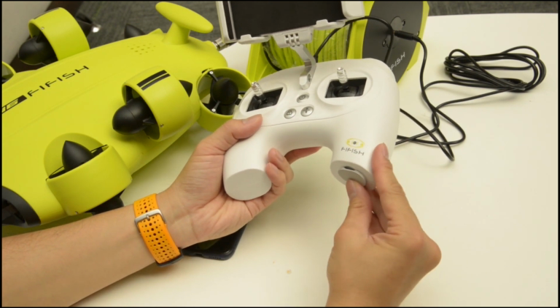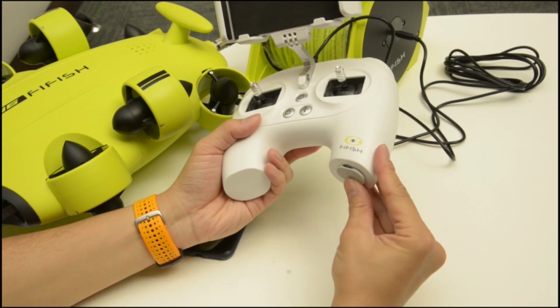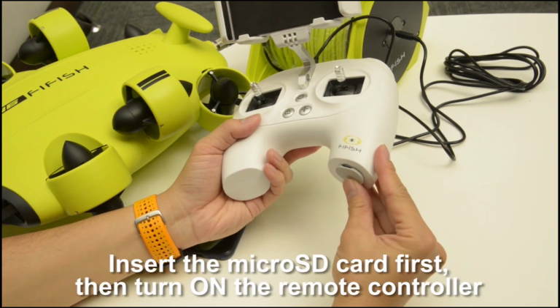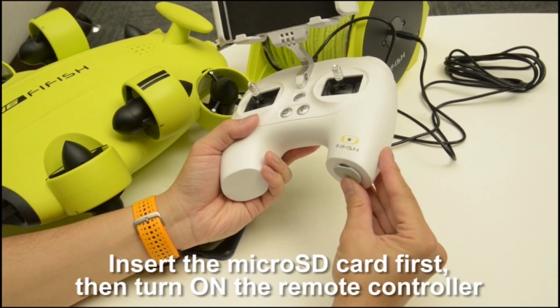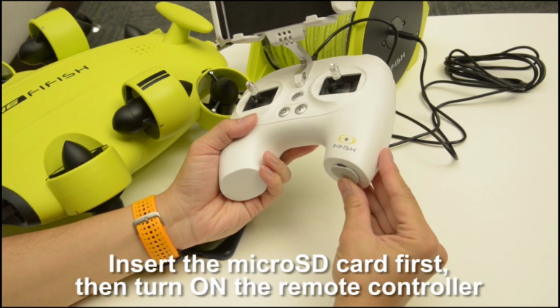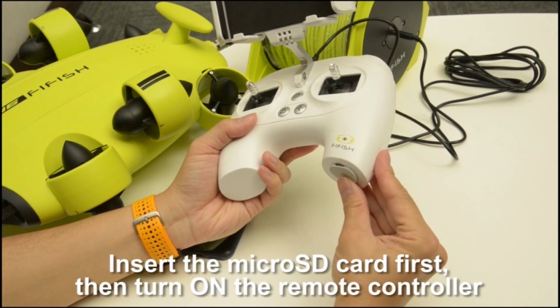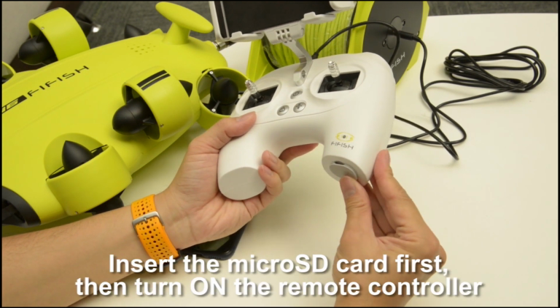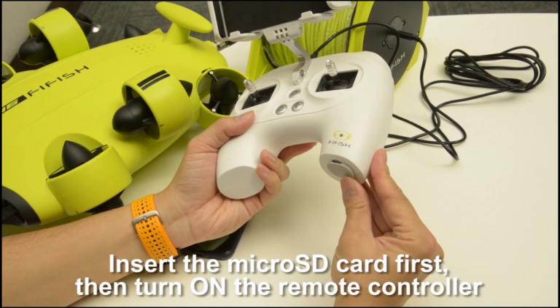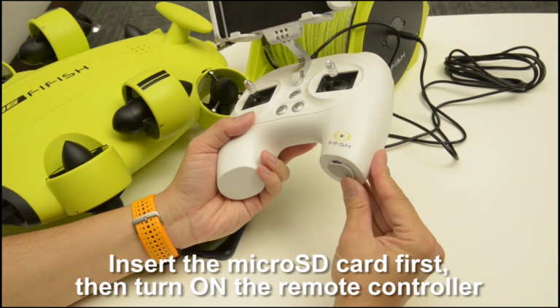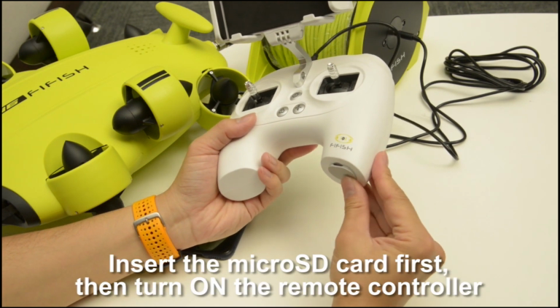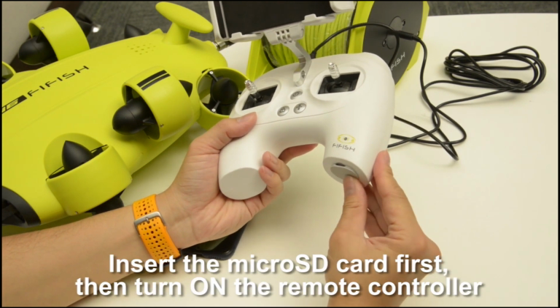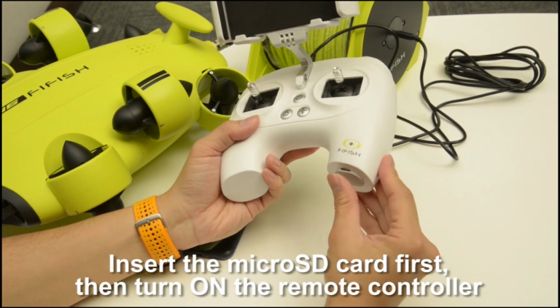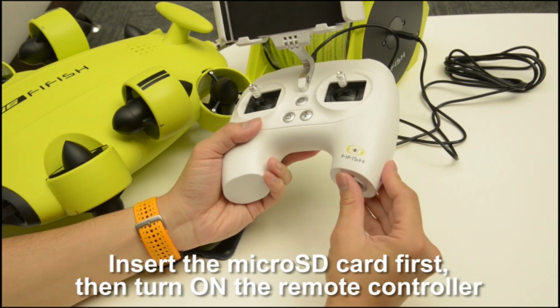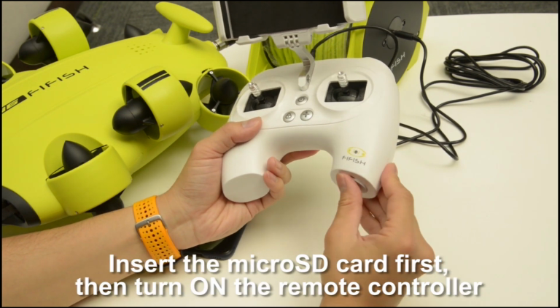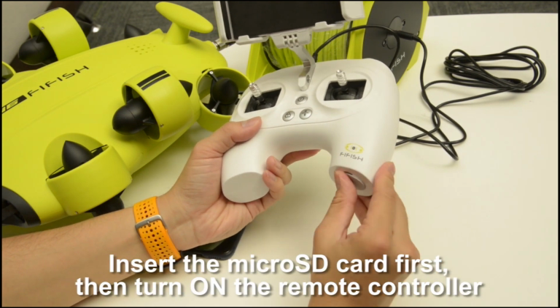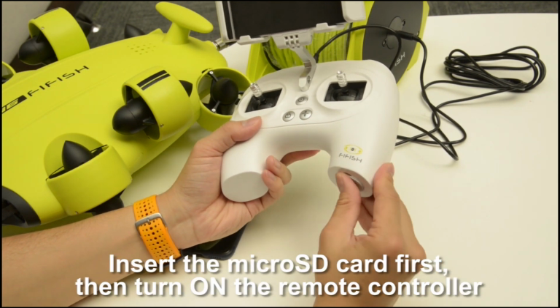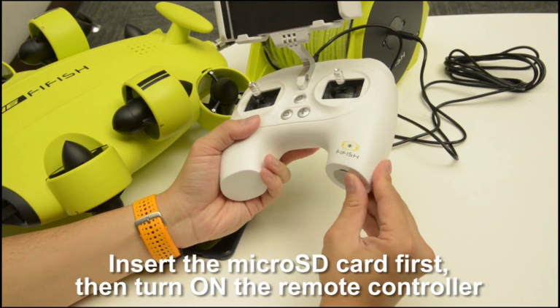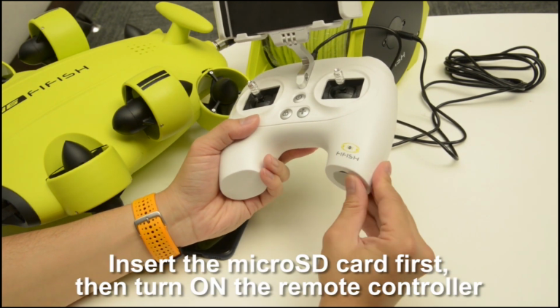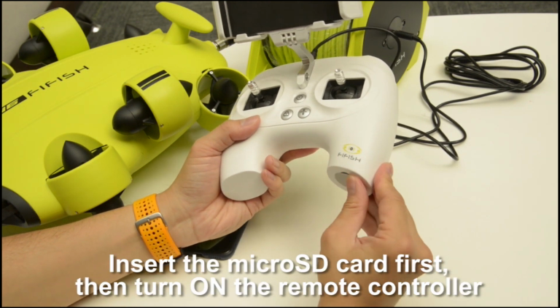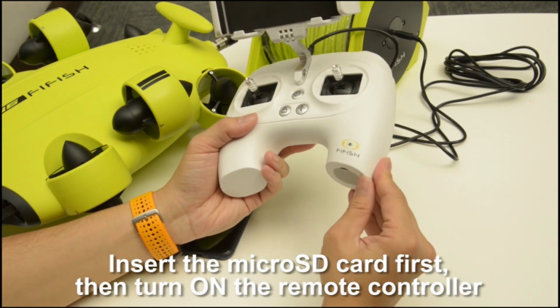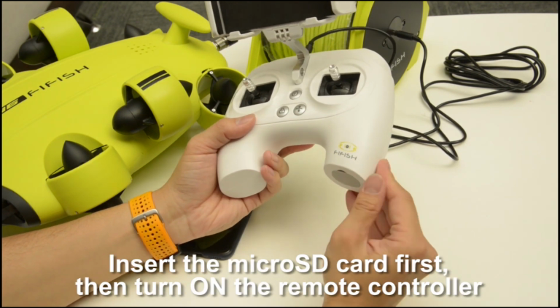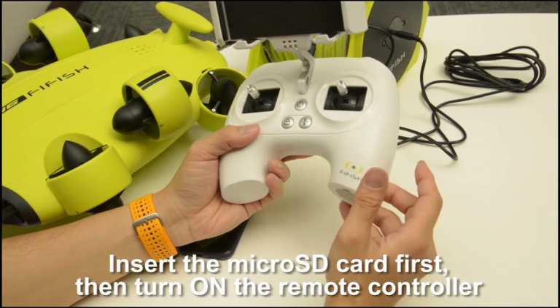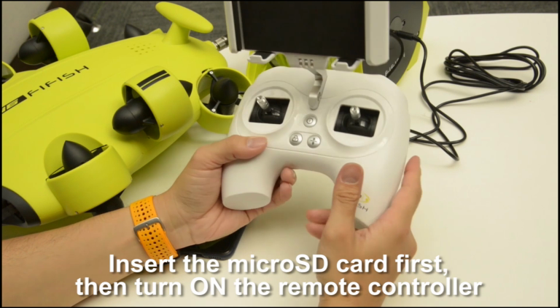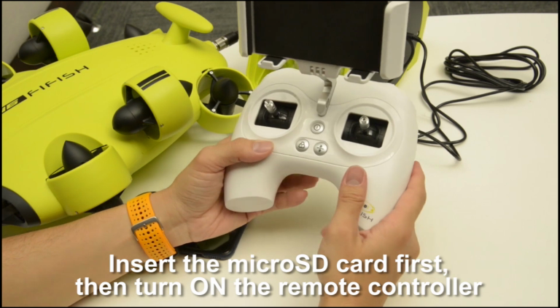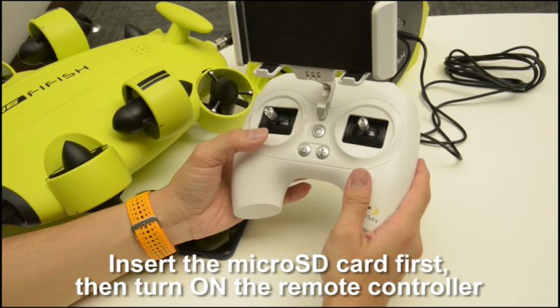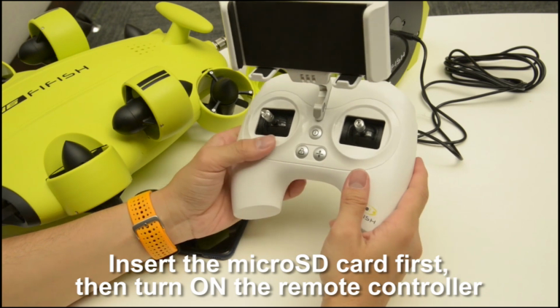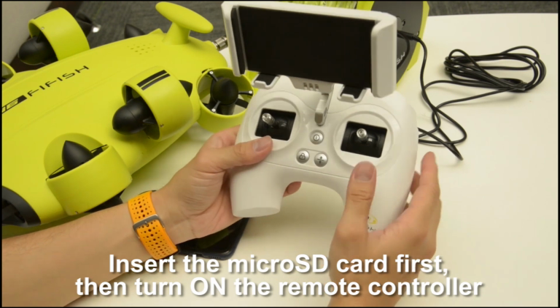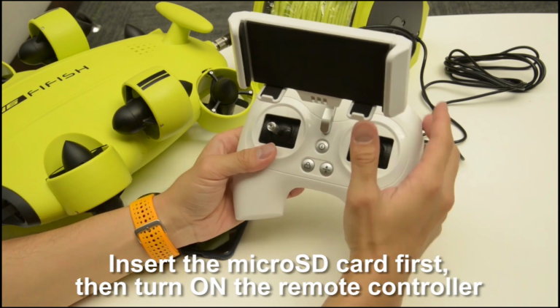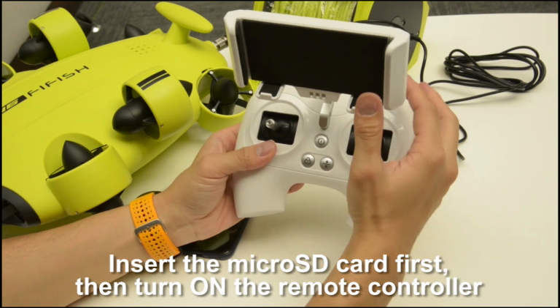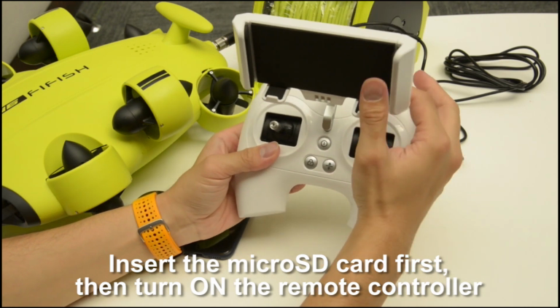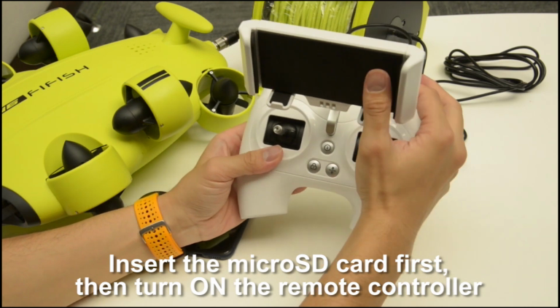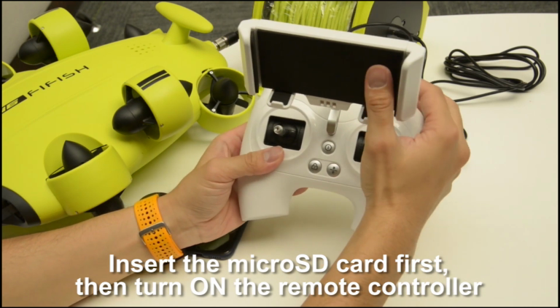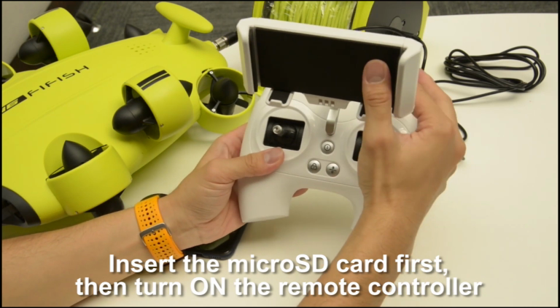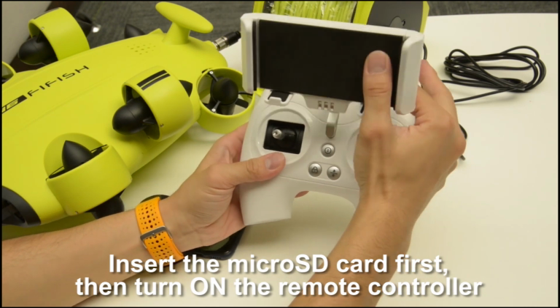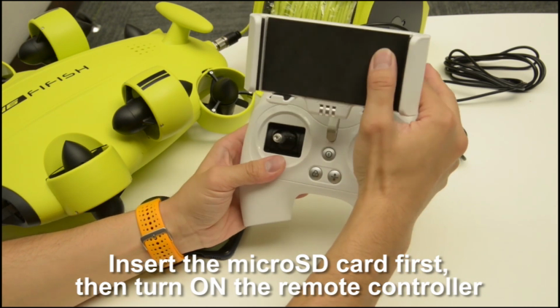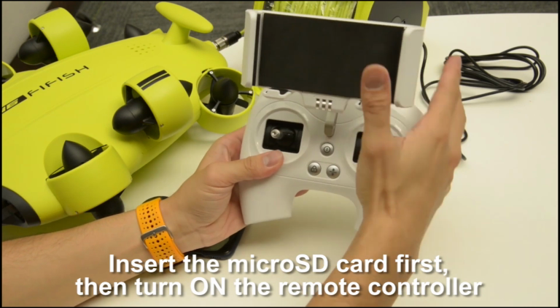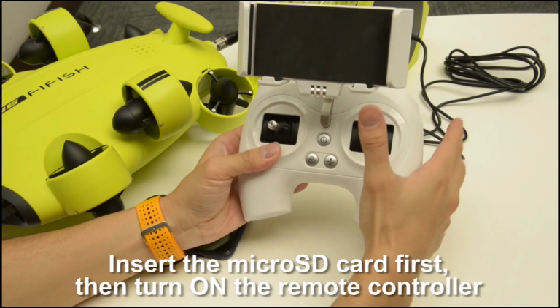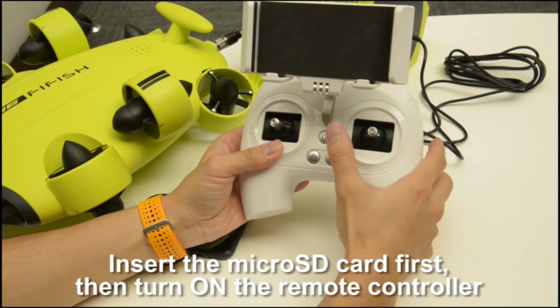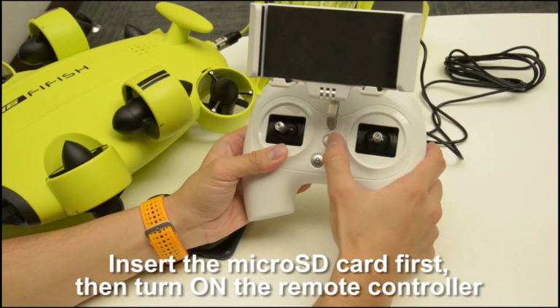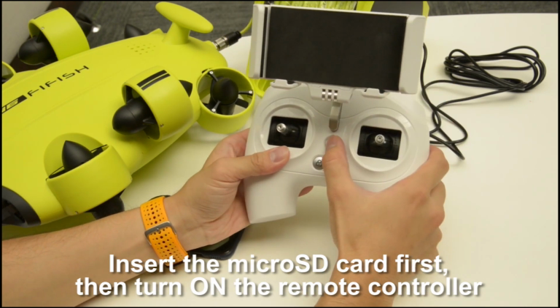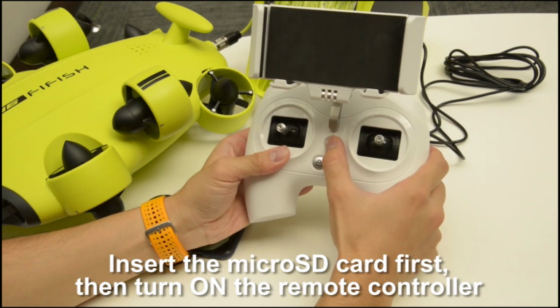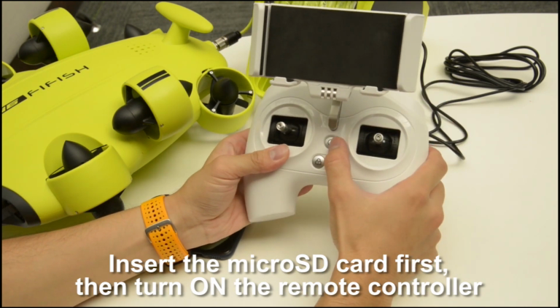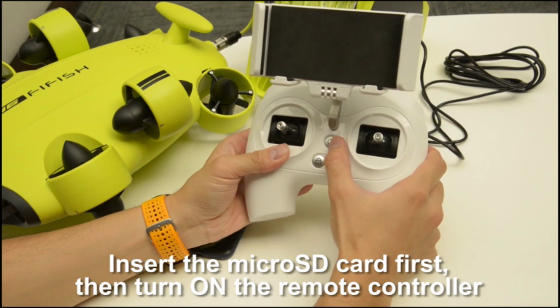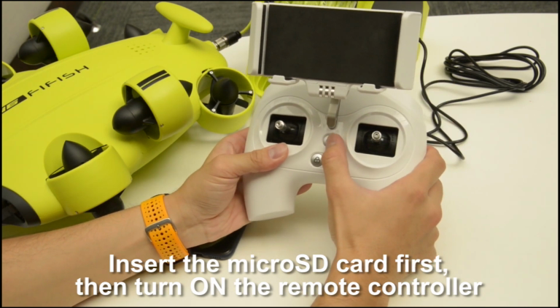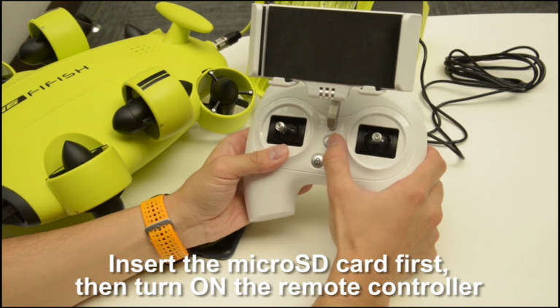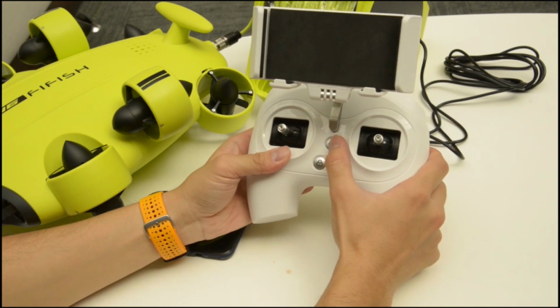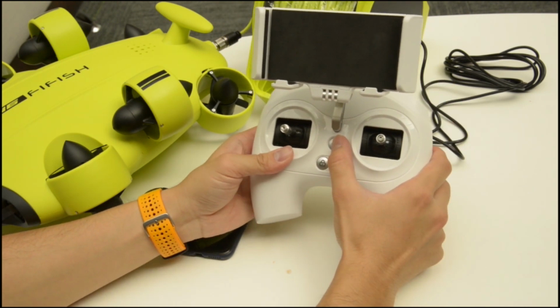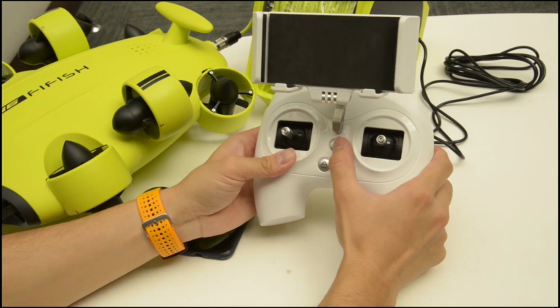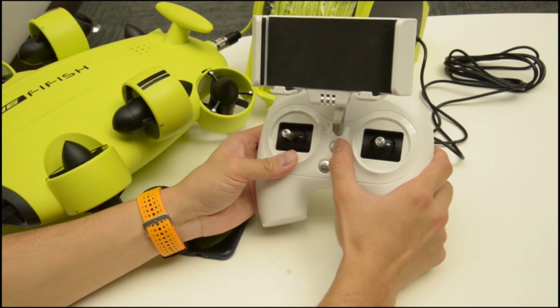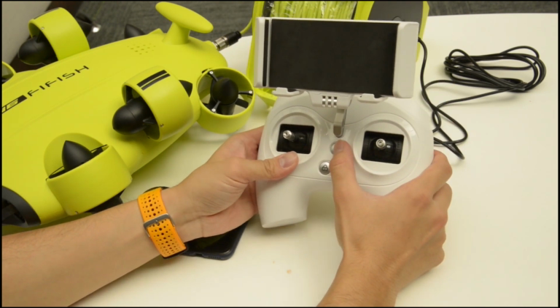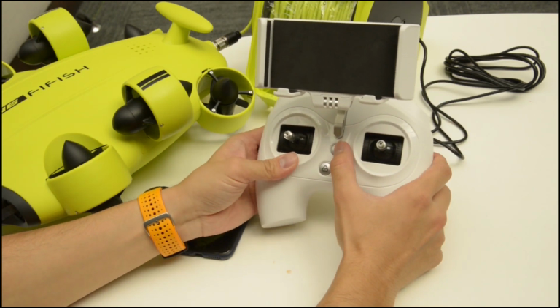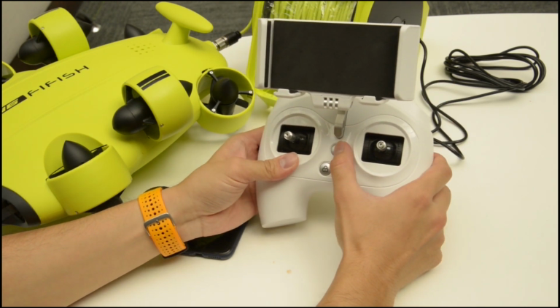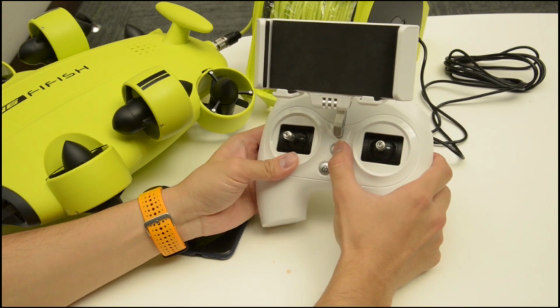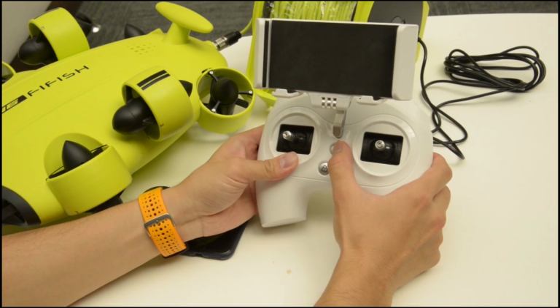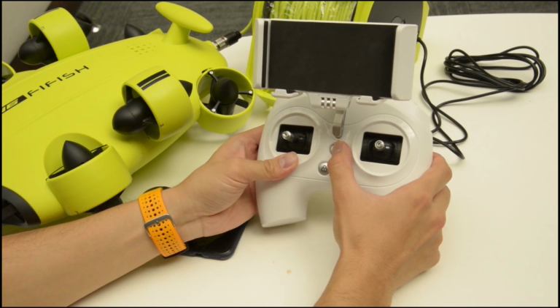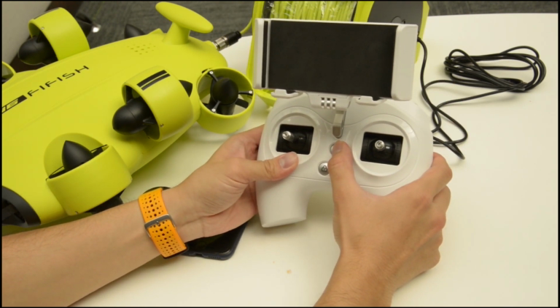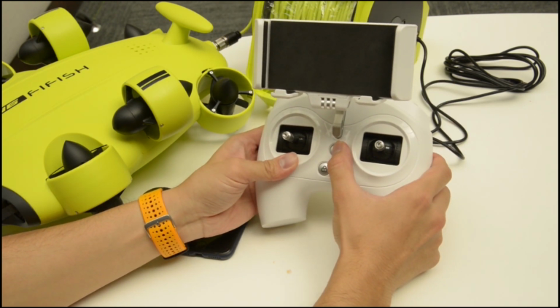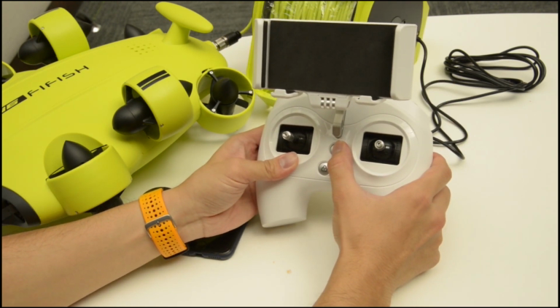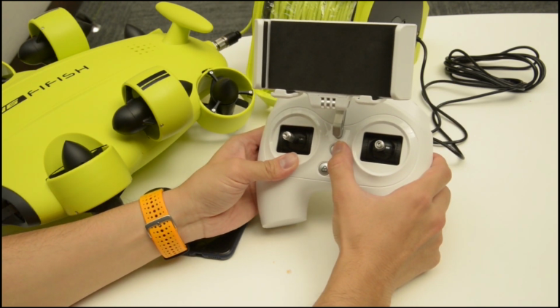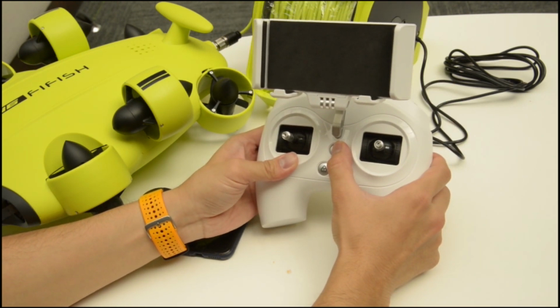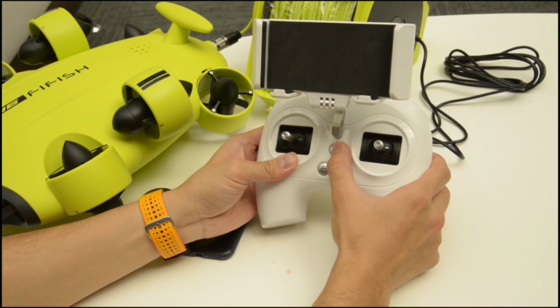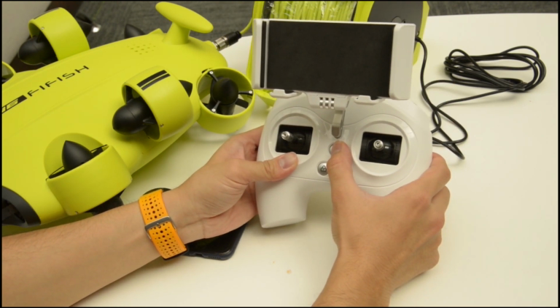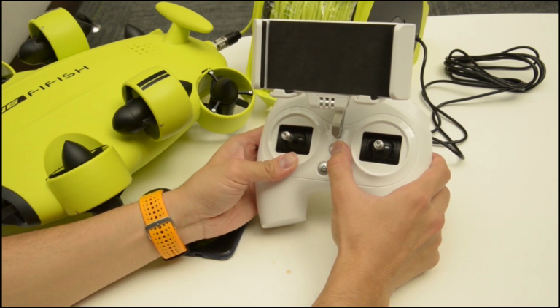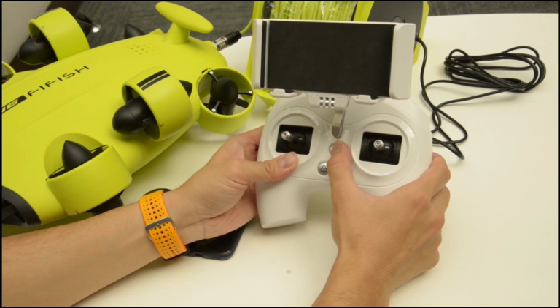Insert the card before turning on the remote controller. You can press and hold the power button to power on.